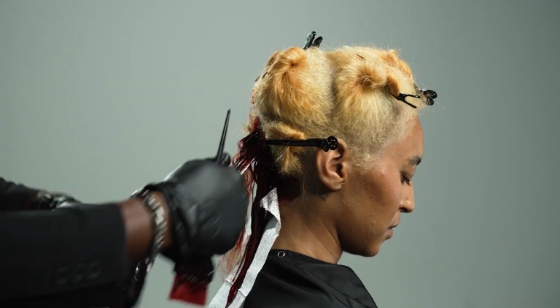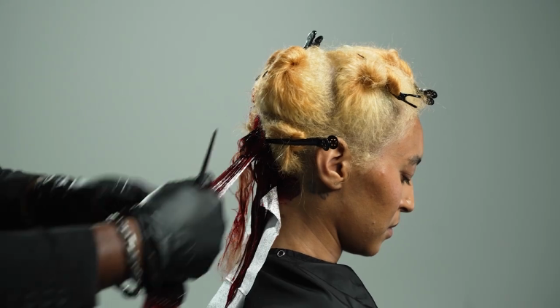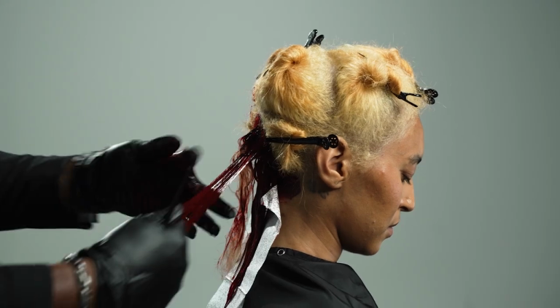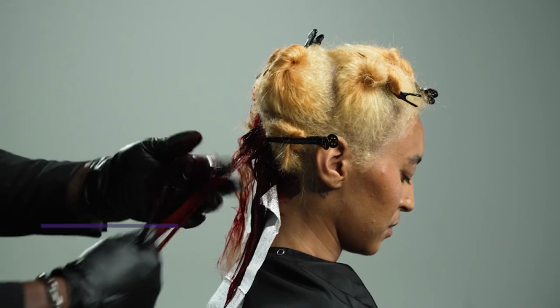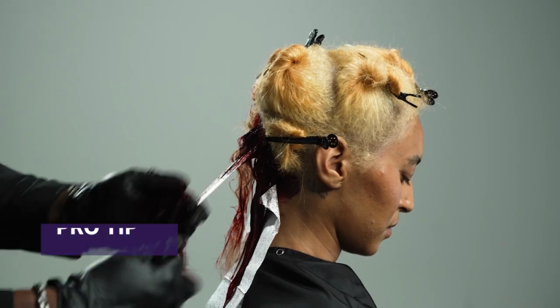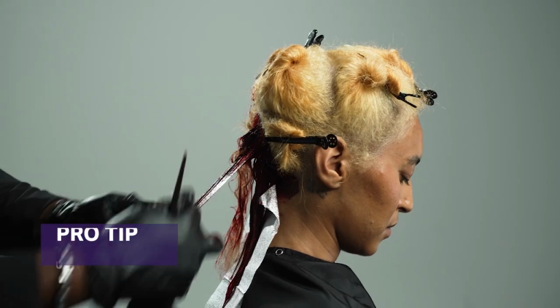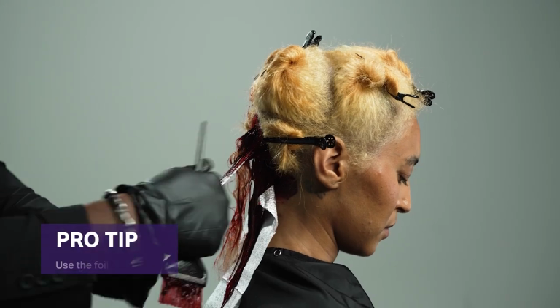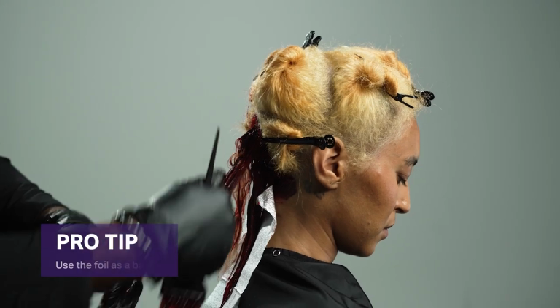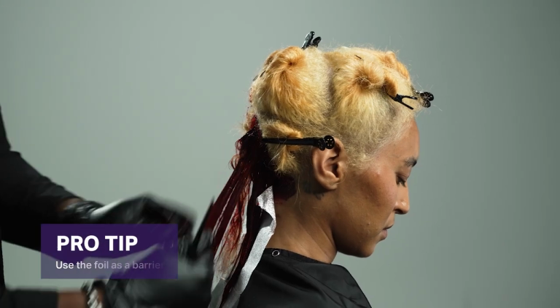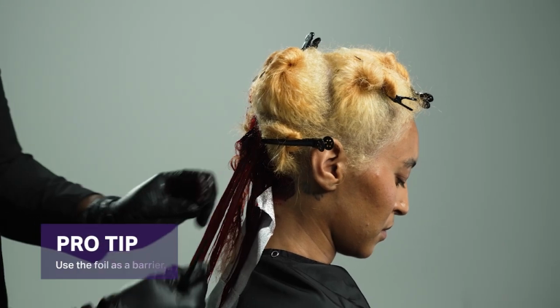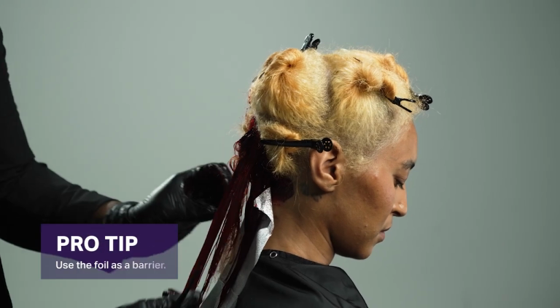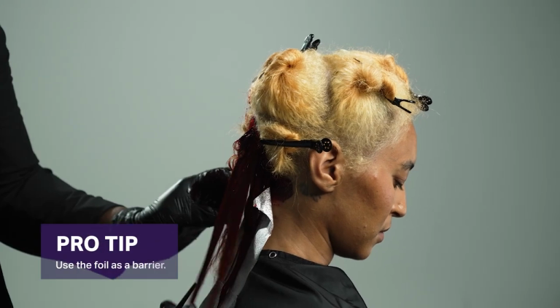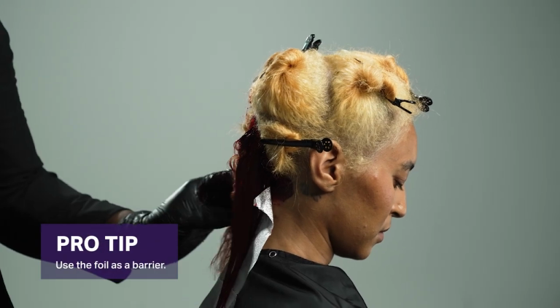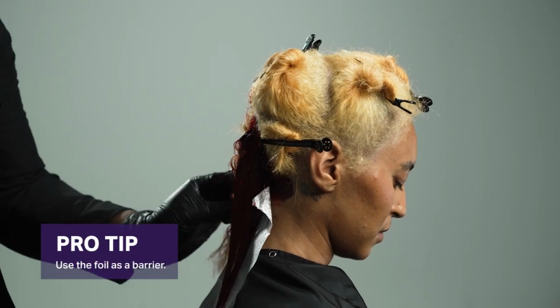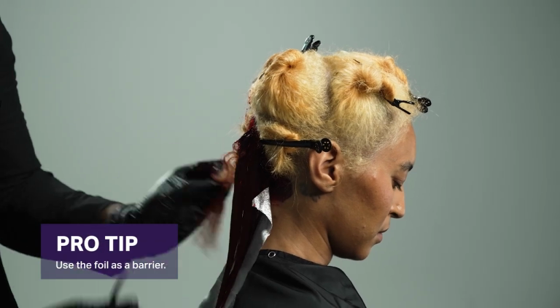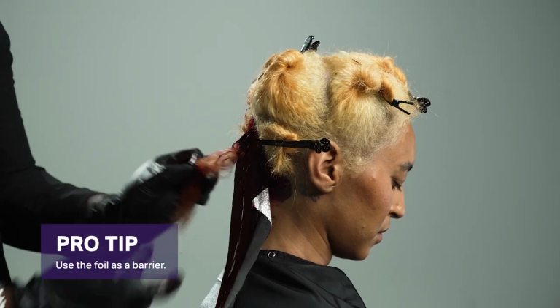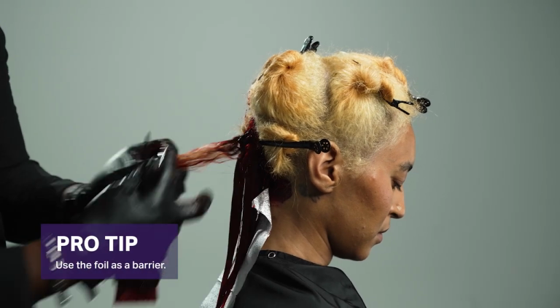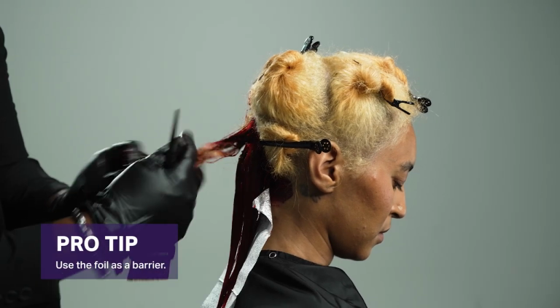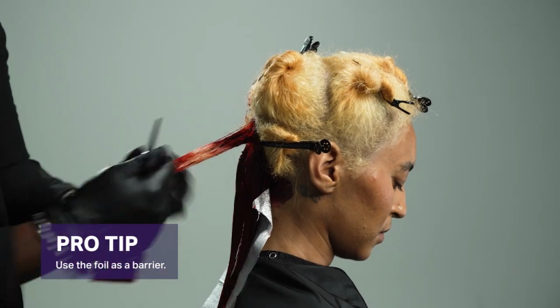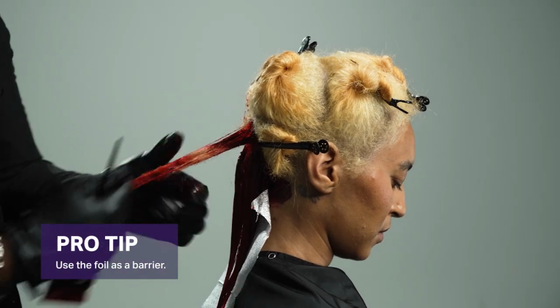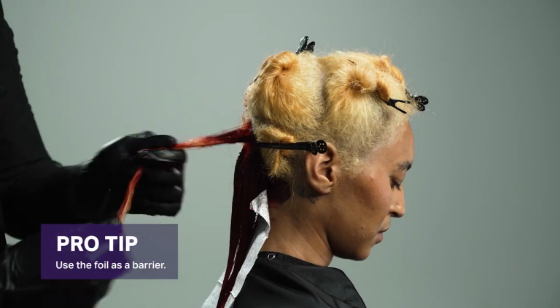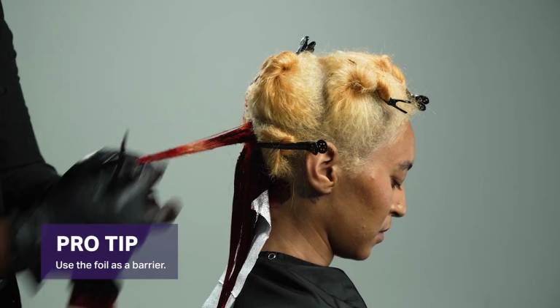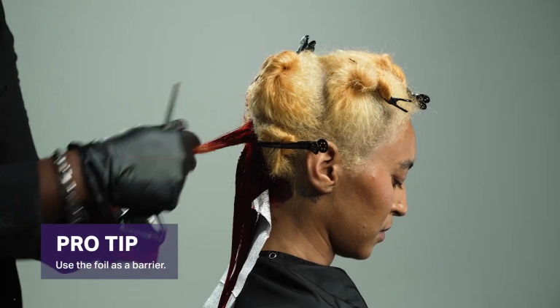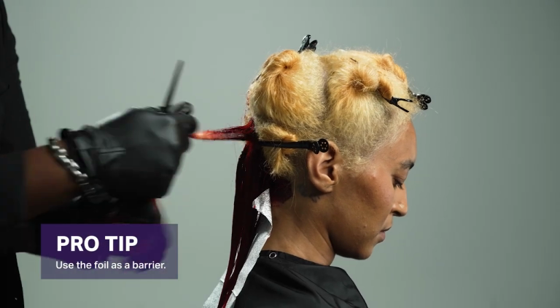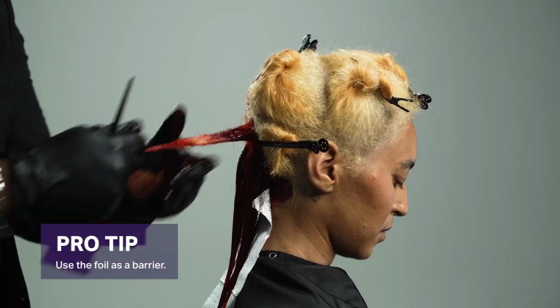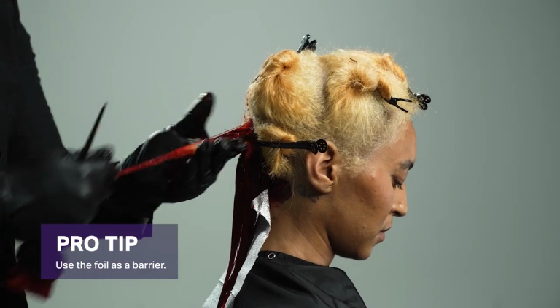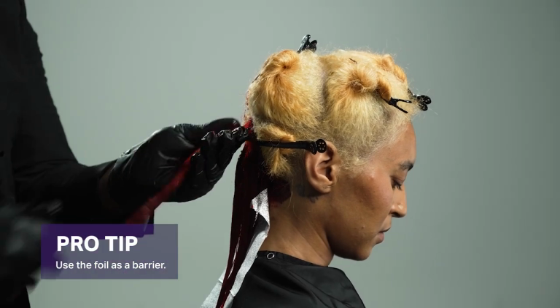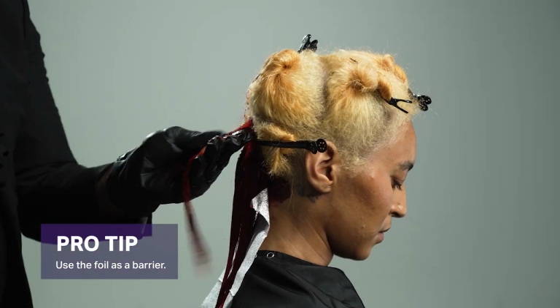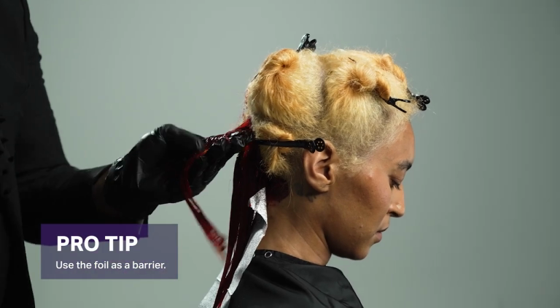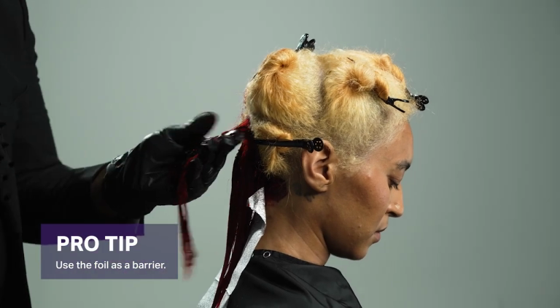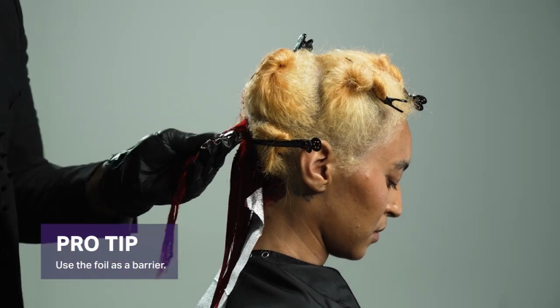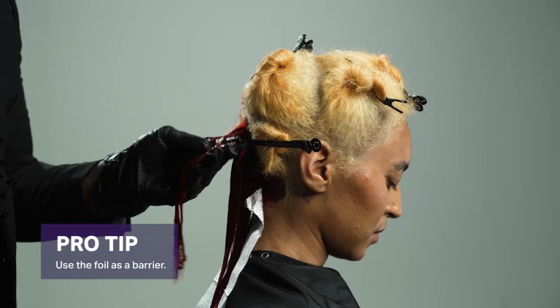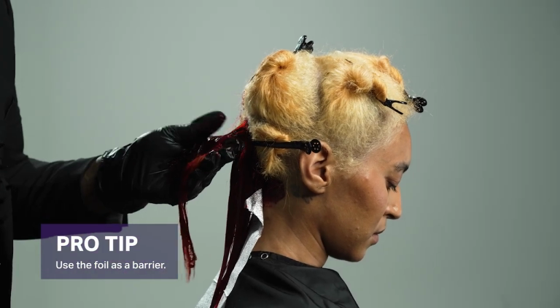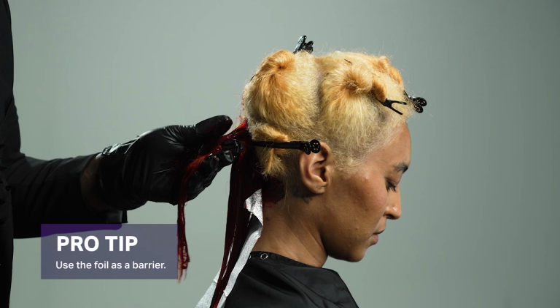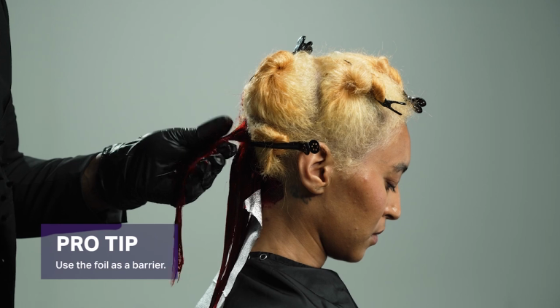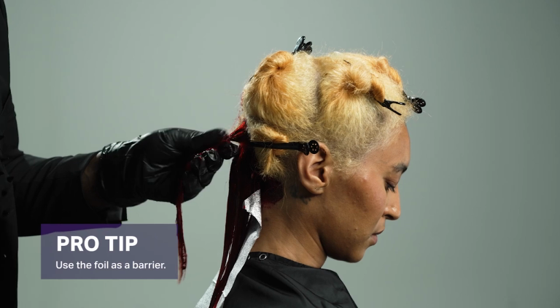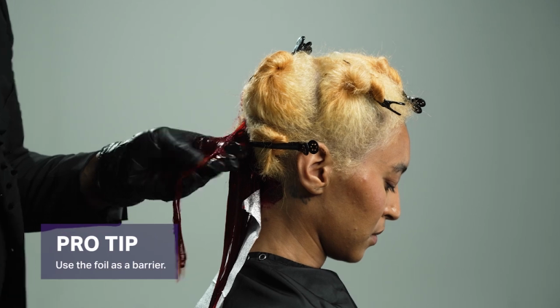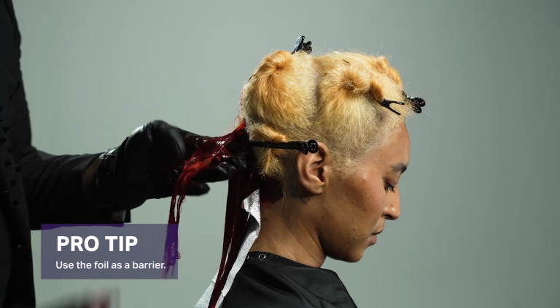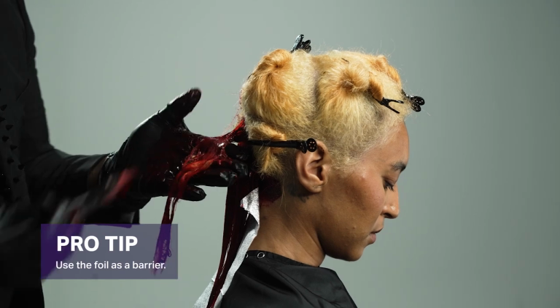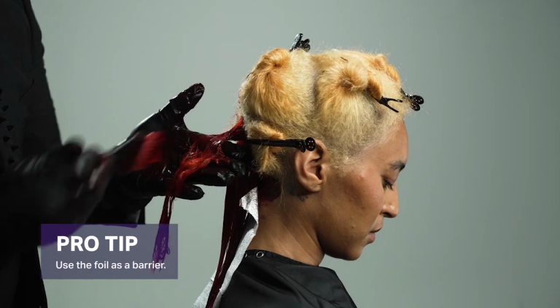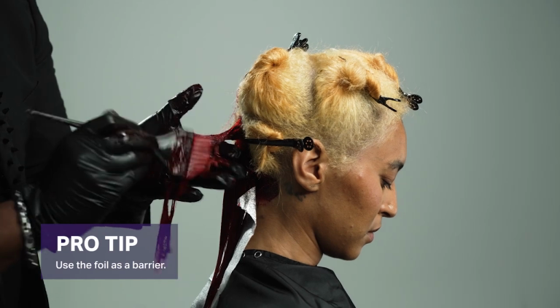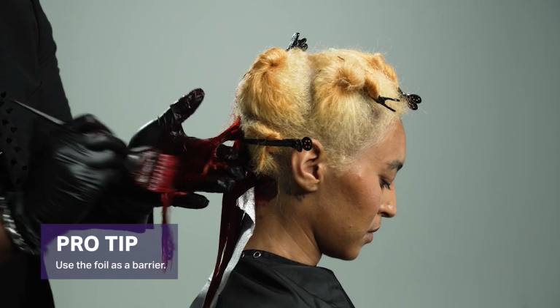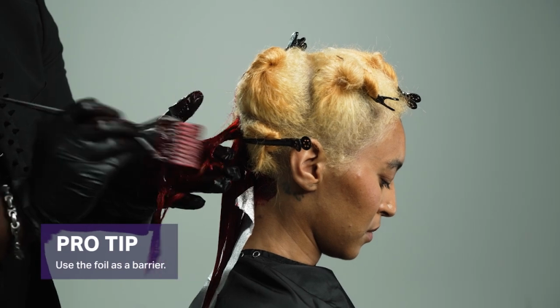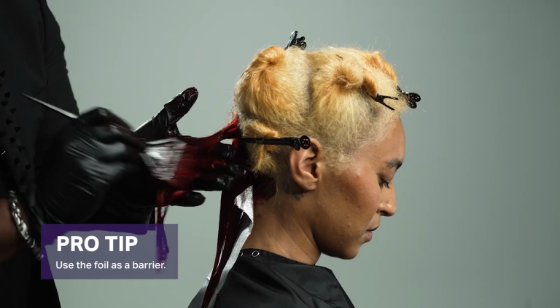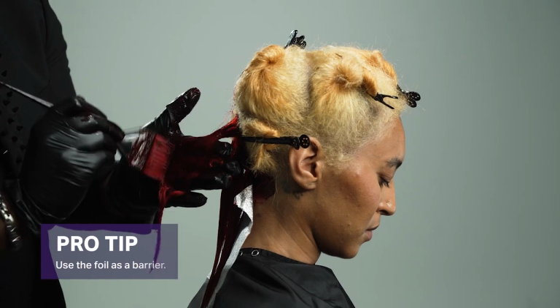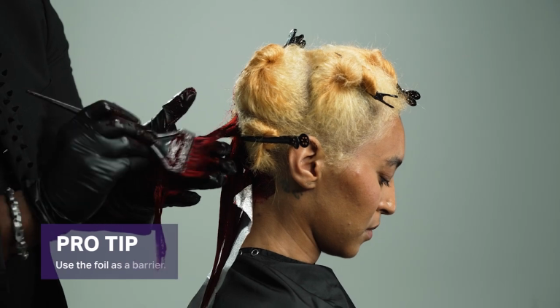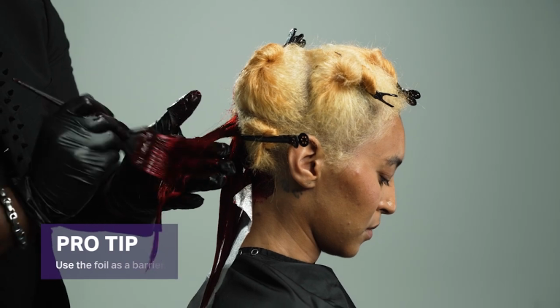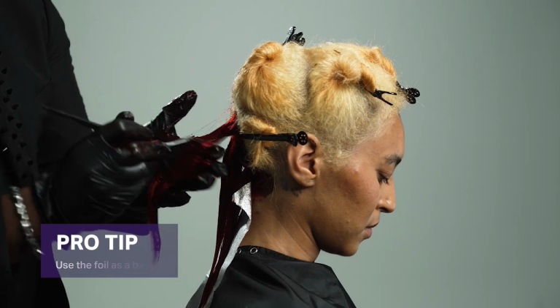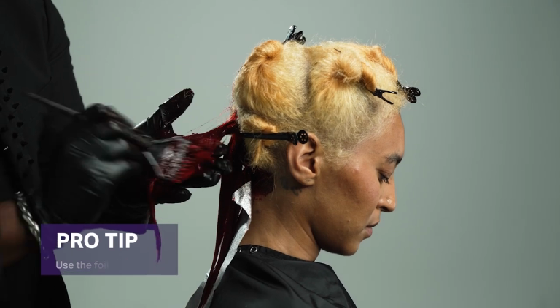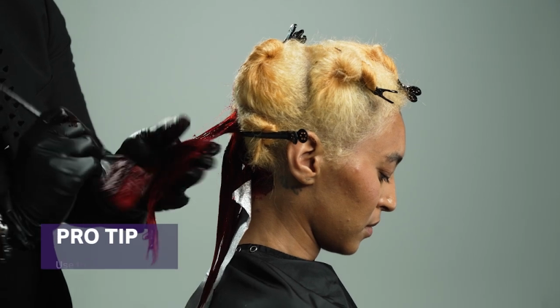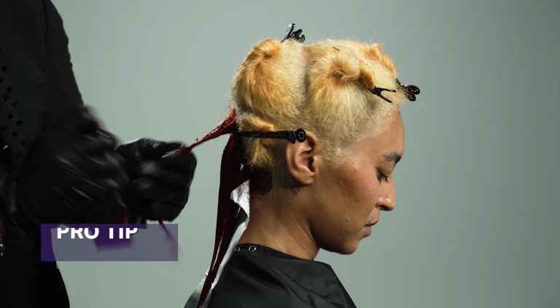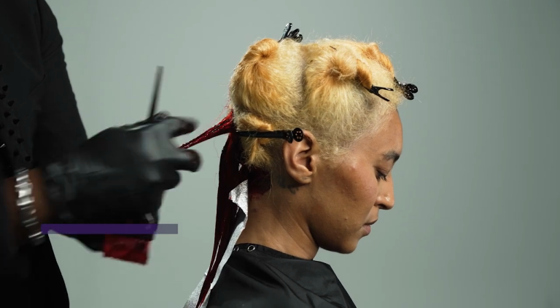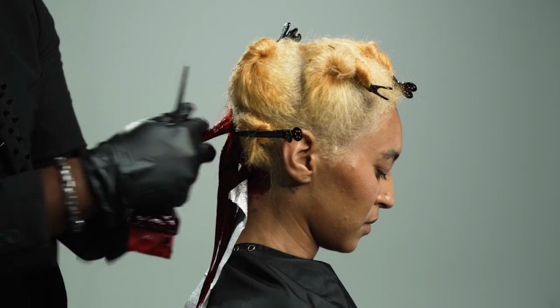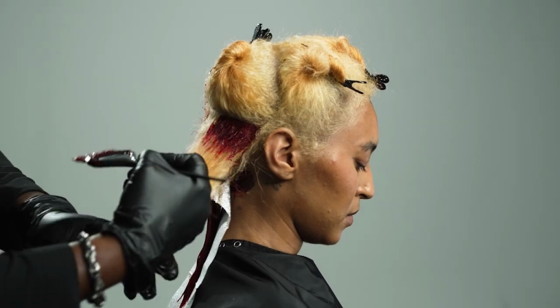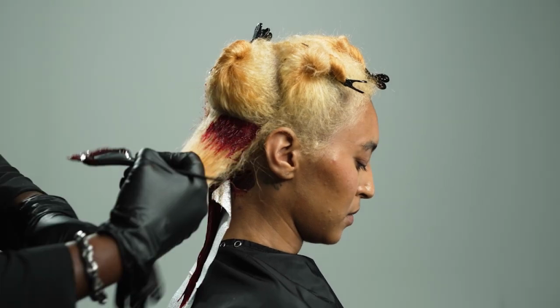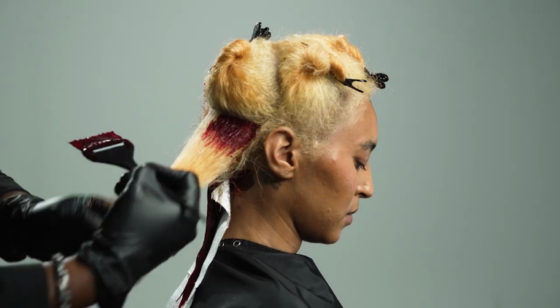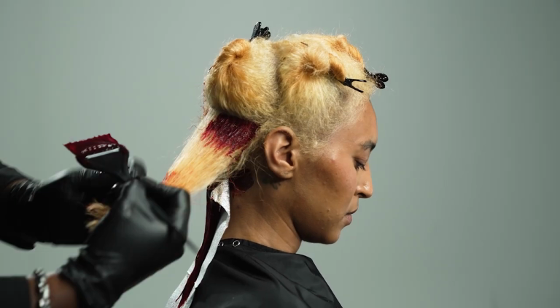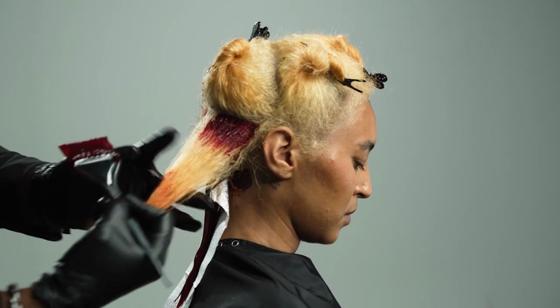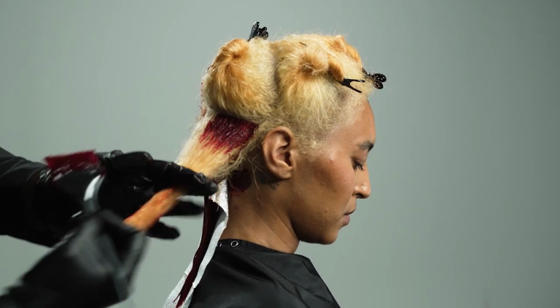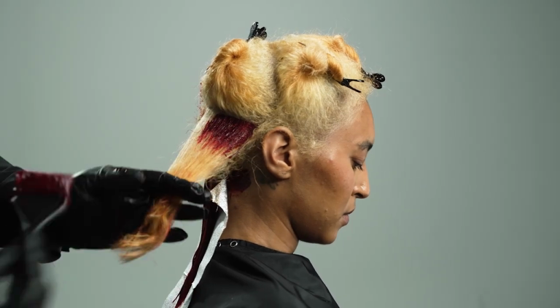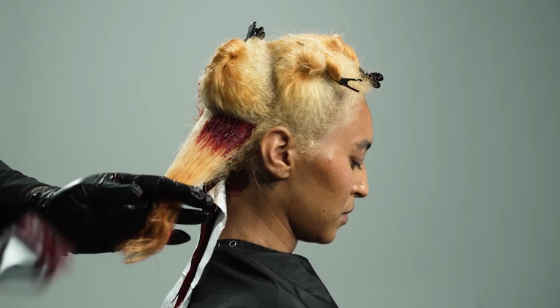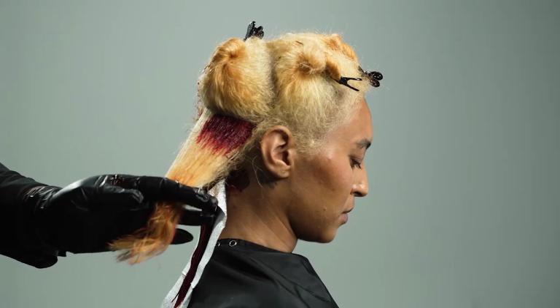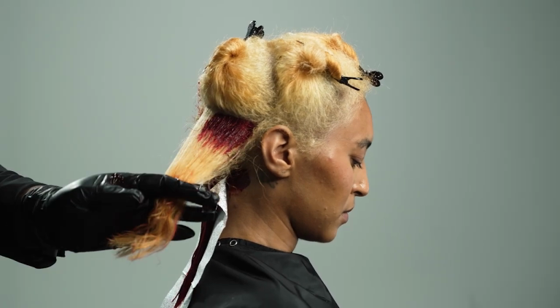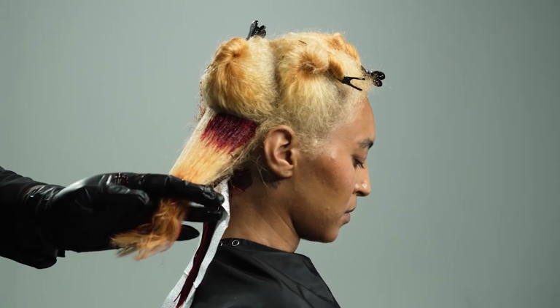Pro tip: to keep your Vivids from touching other areas, it is always good to use a piece of foil to create a barrier.